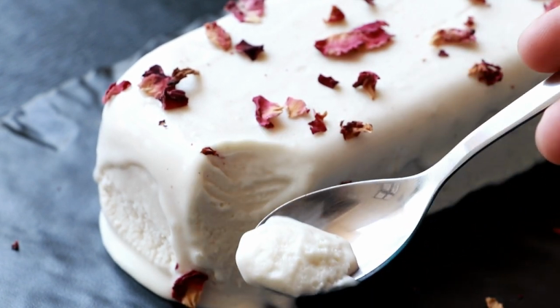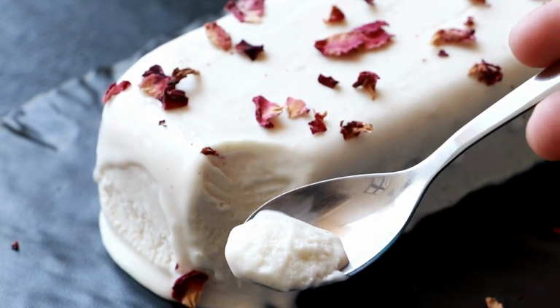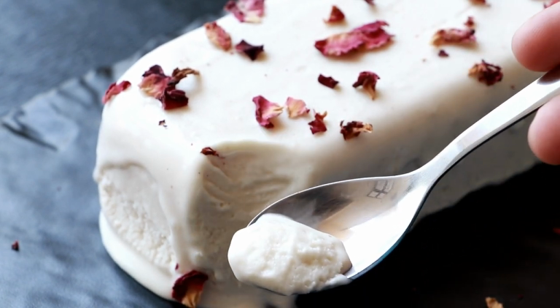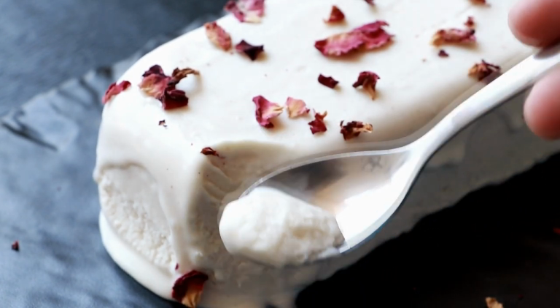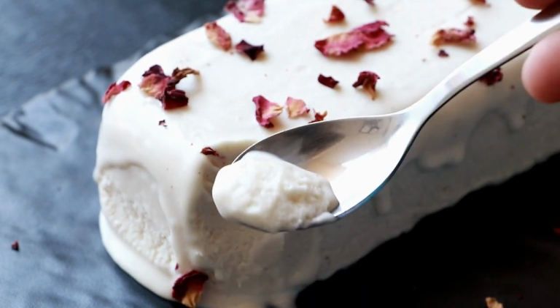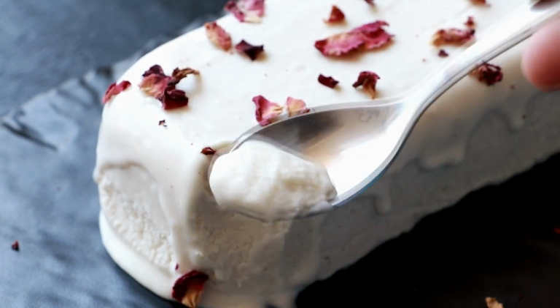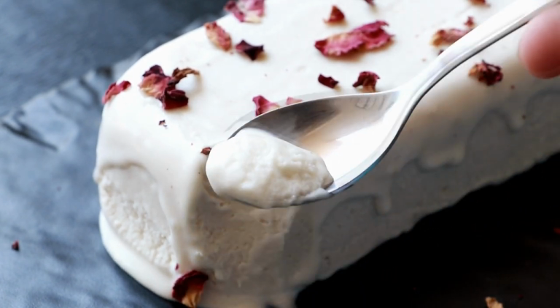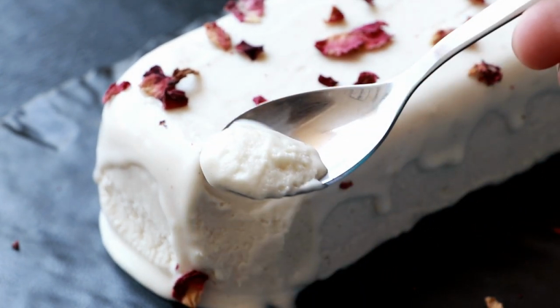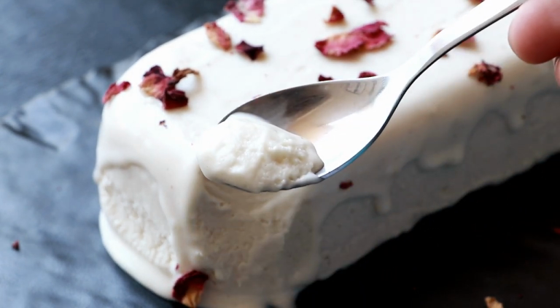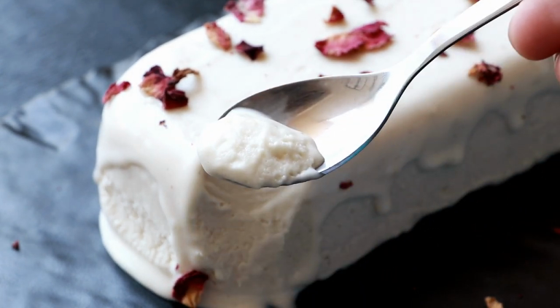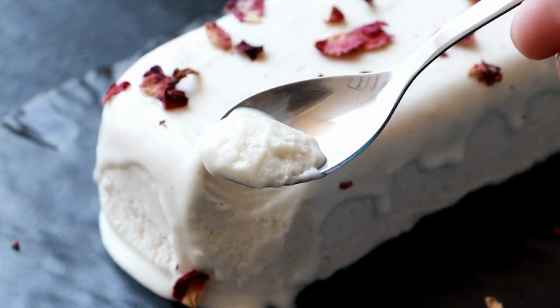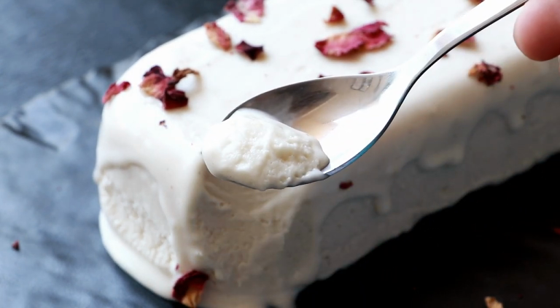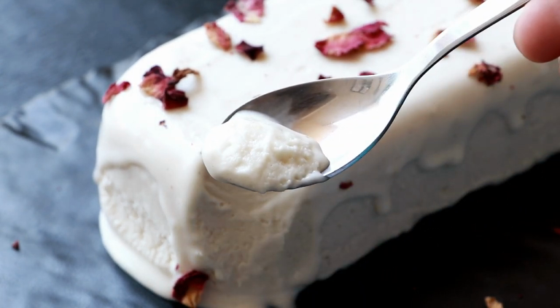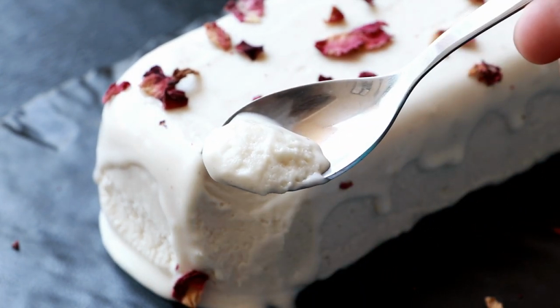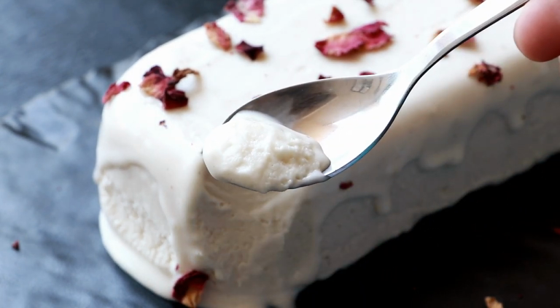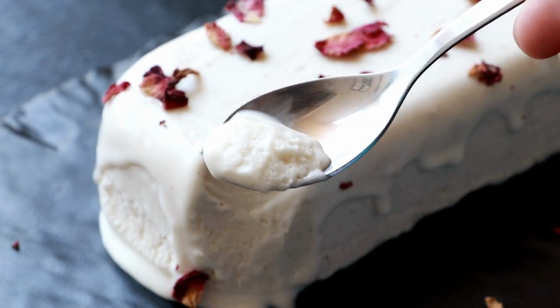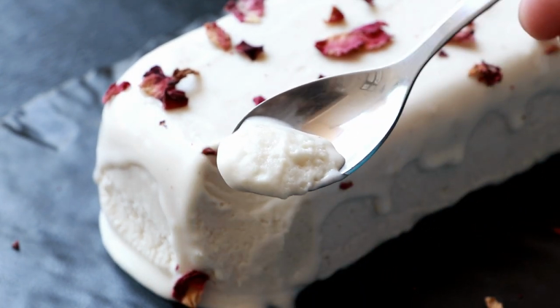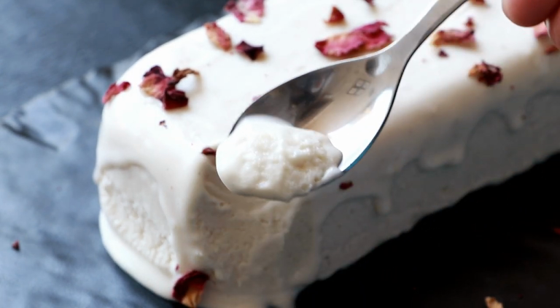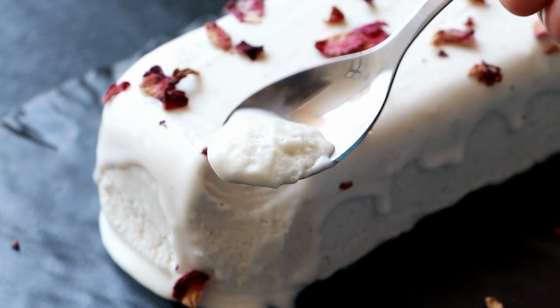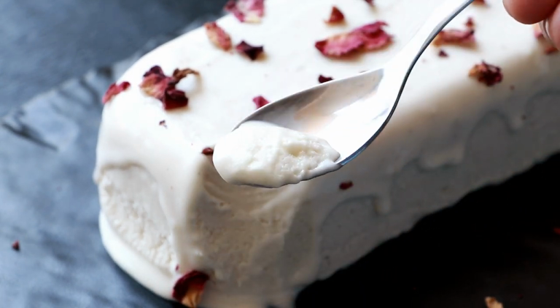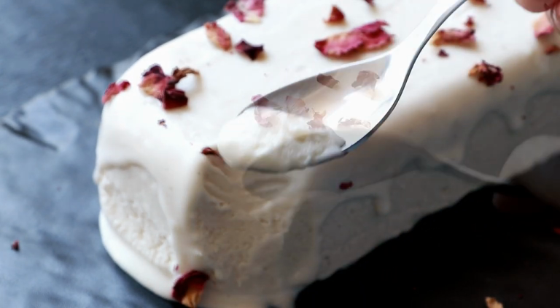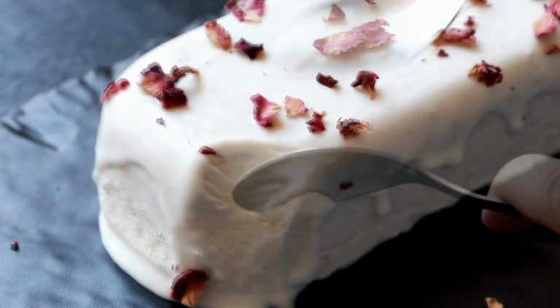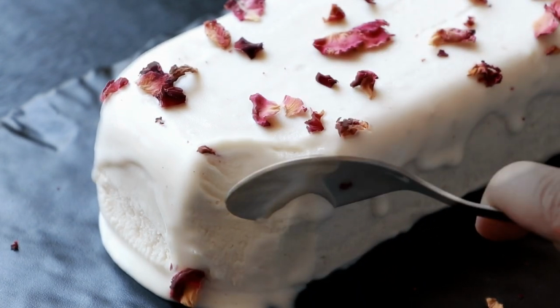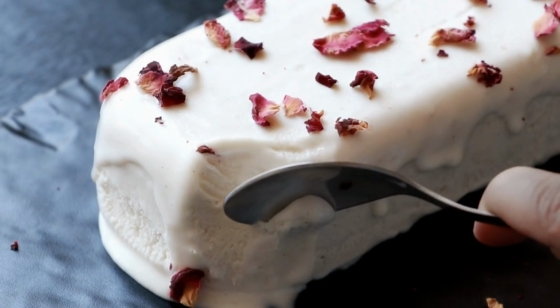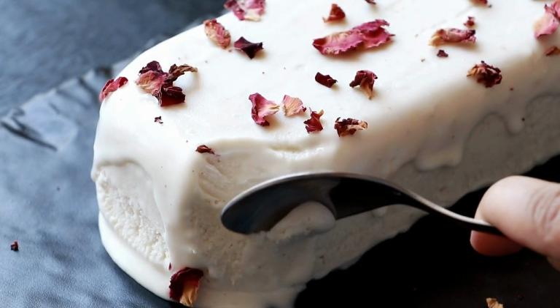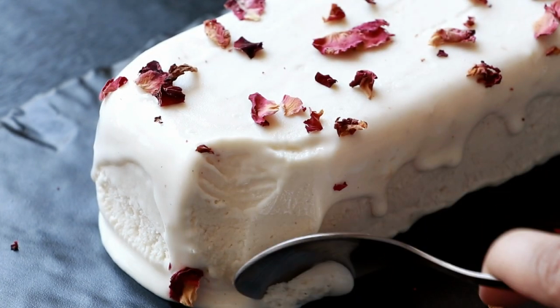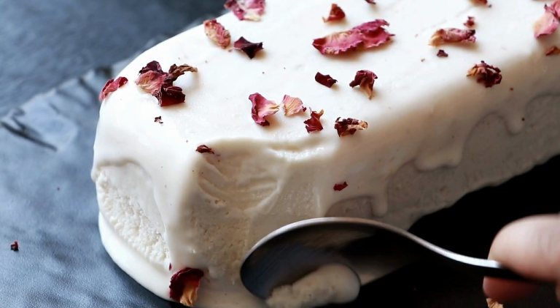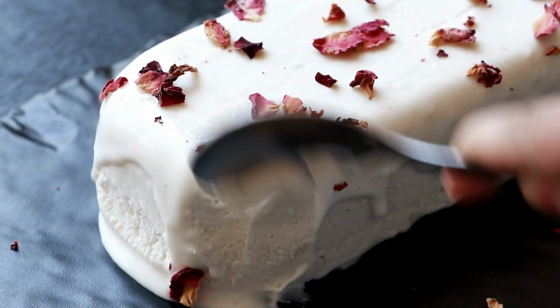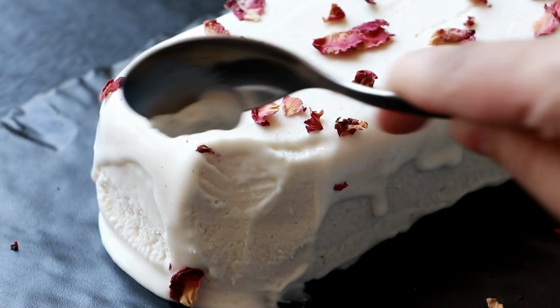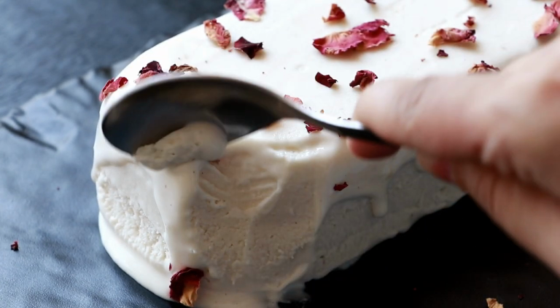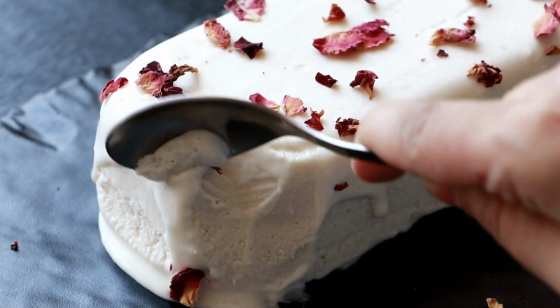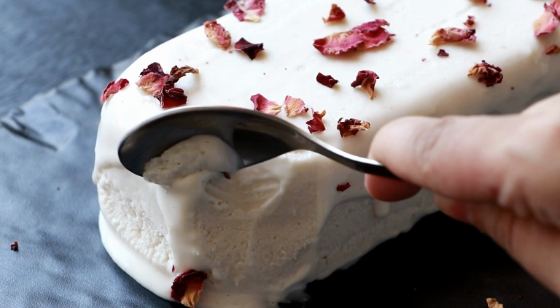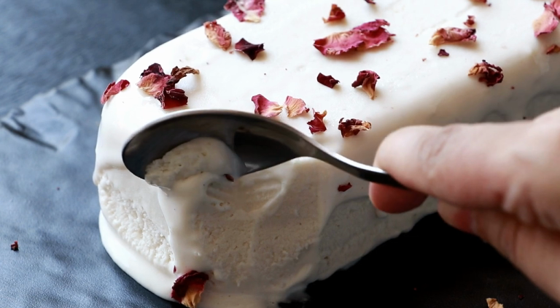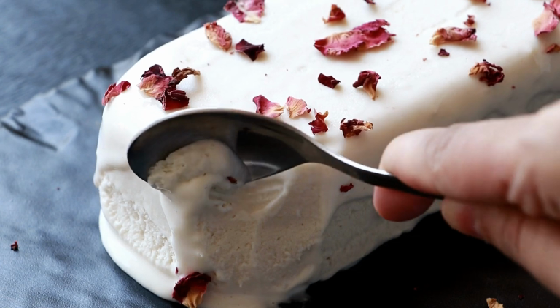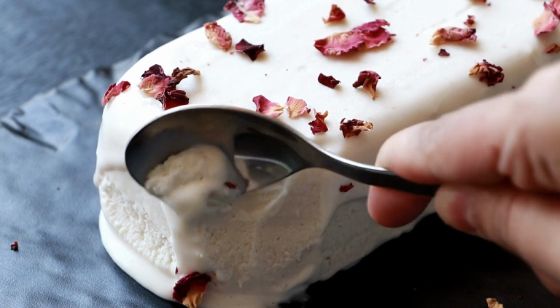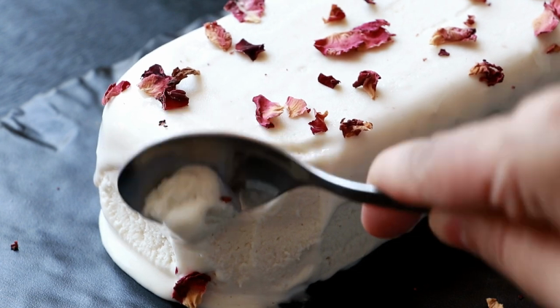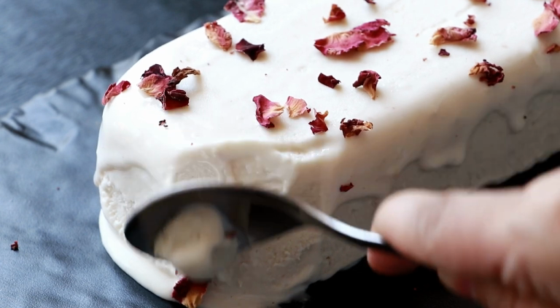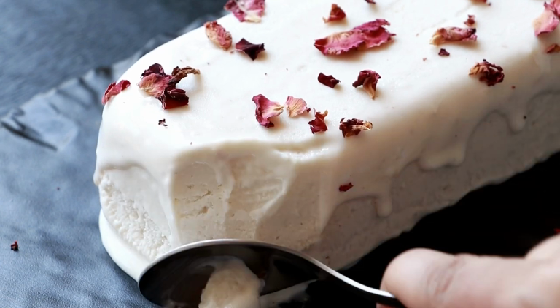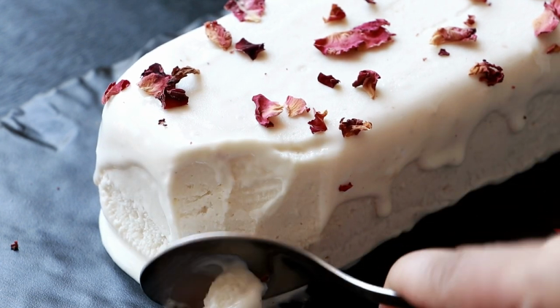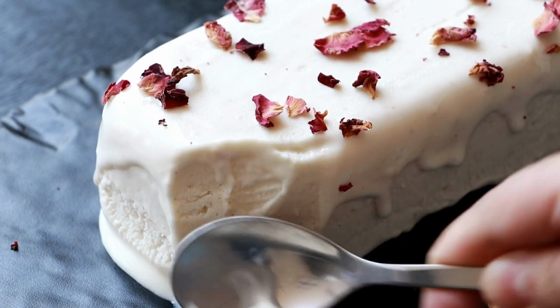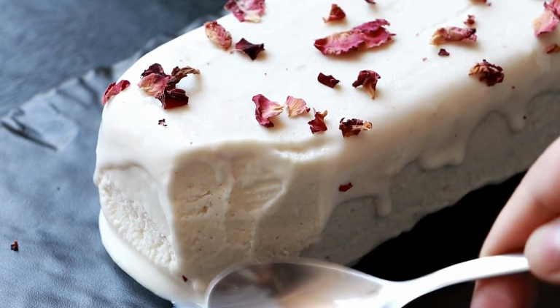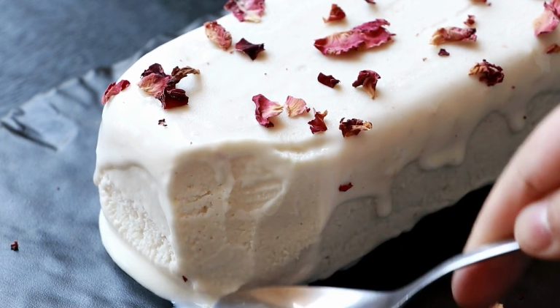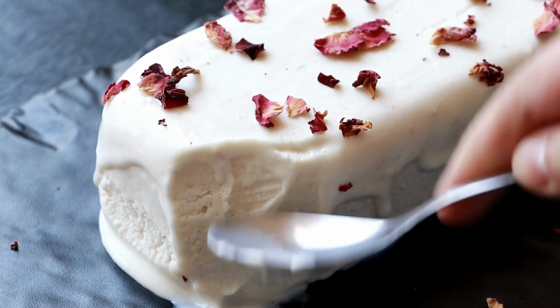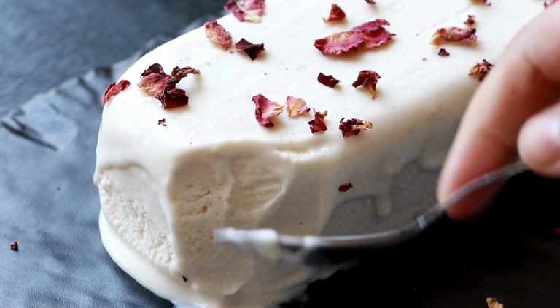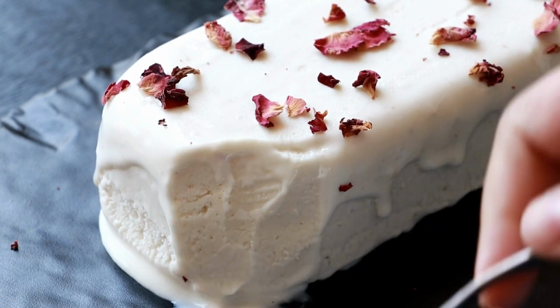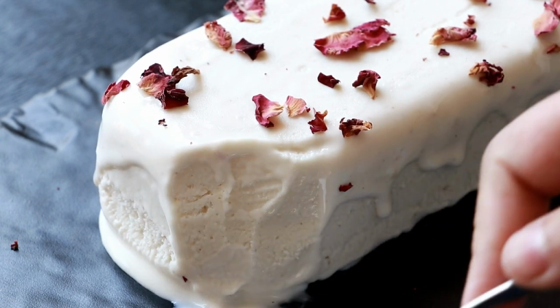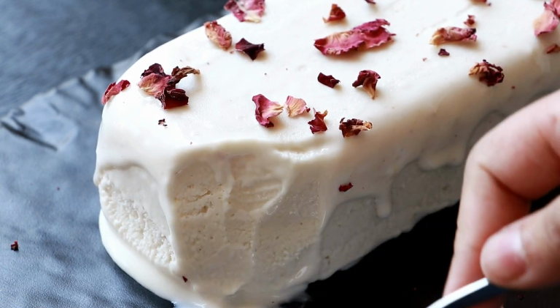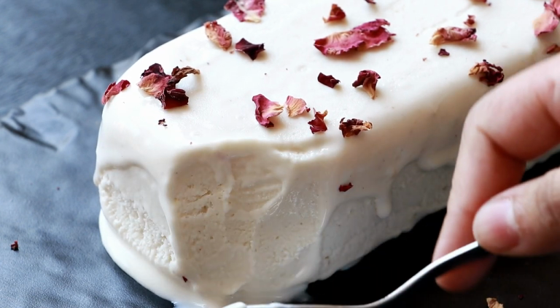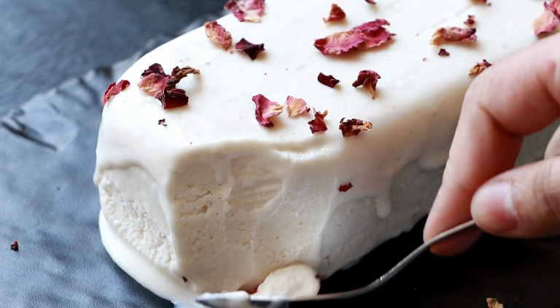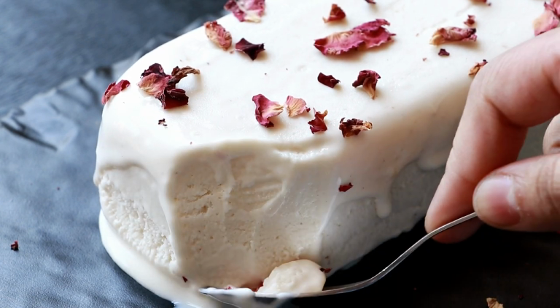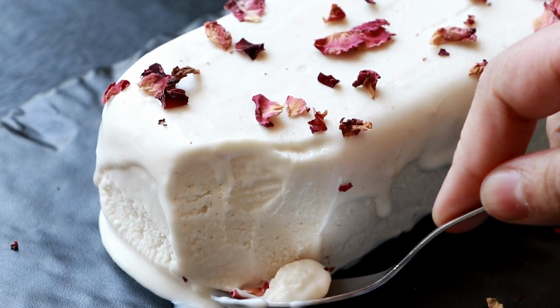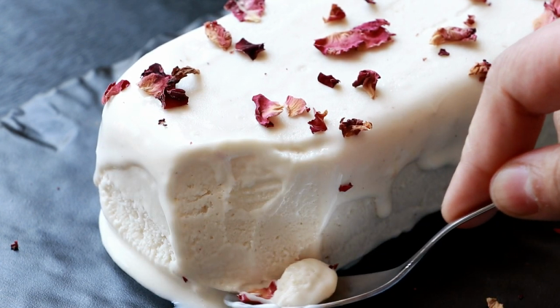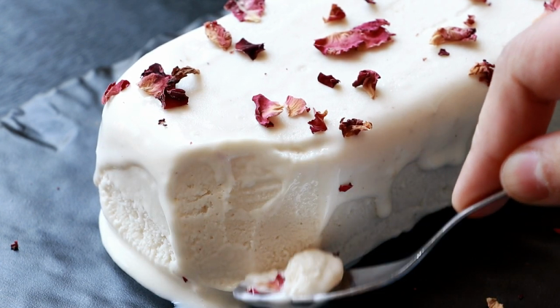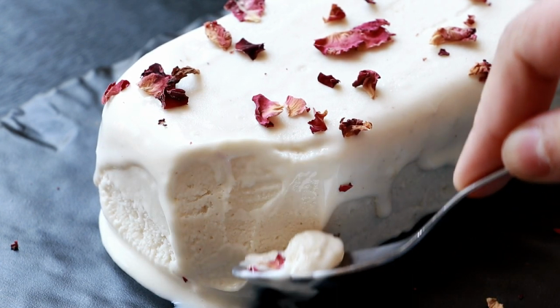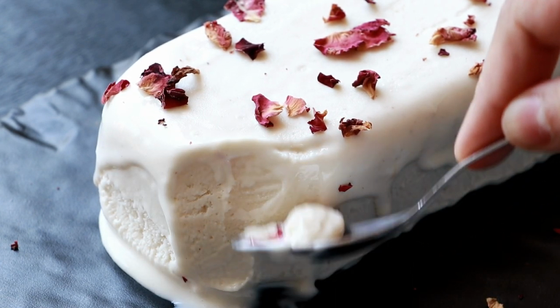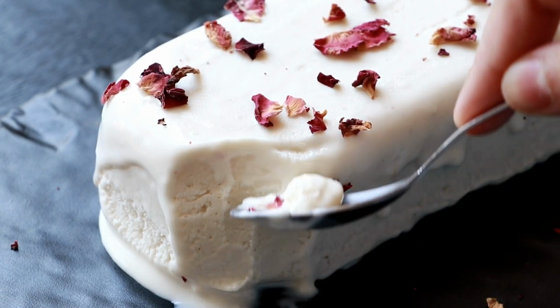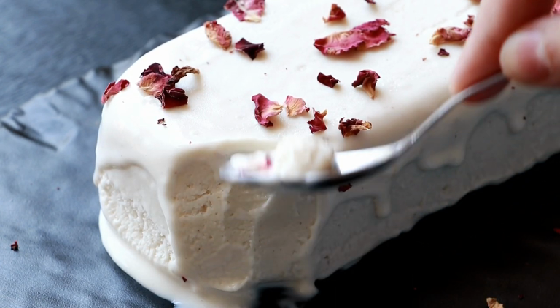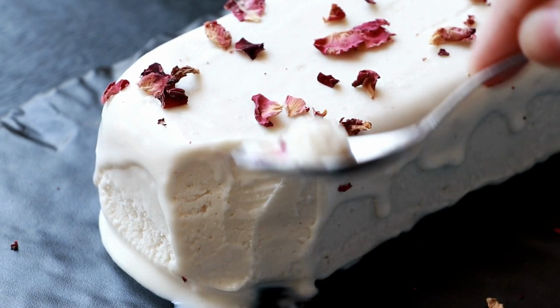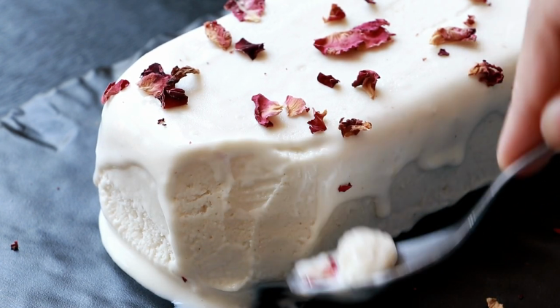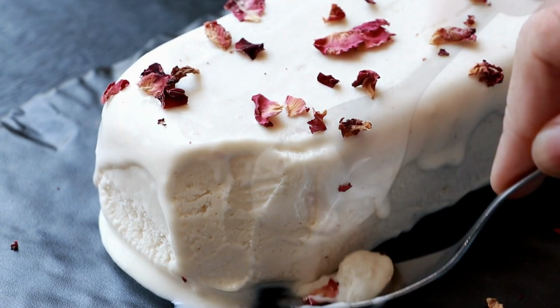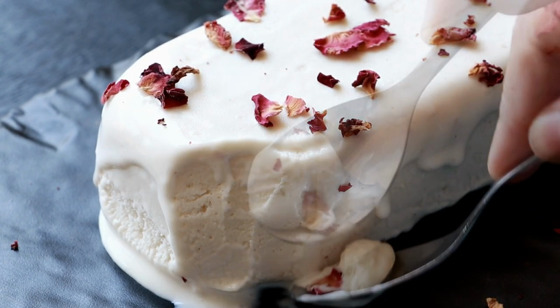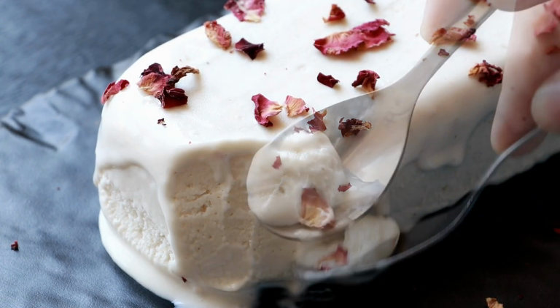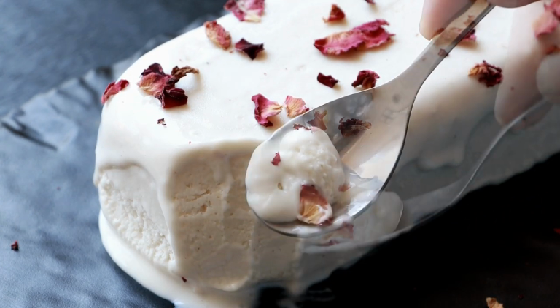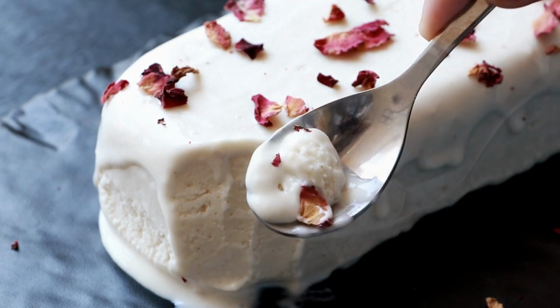In this video we'll see how to make delicious and creamy cashew rose ice cream, or kaju gulab ice cream. Let's get started.